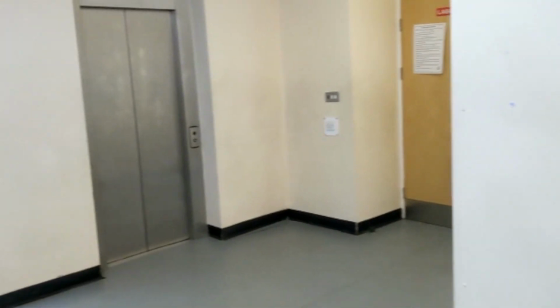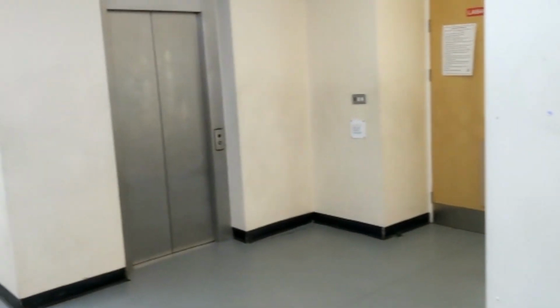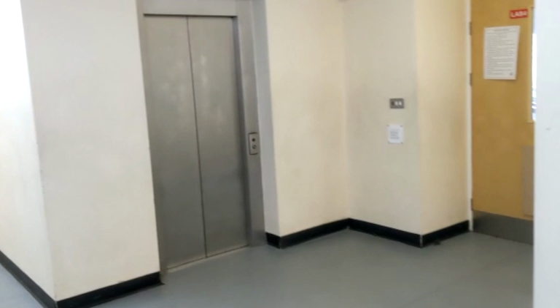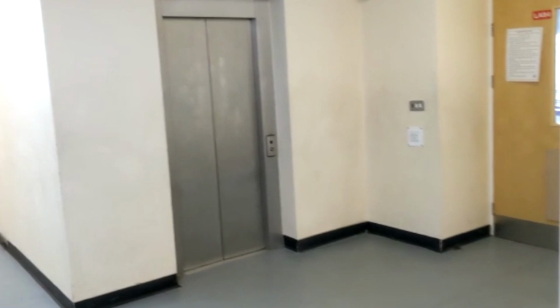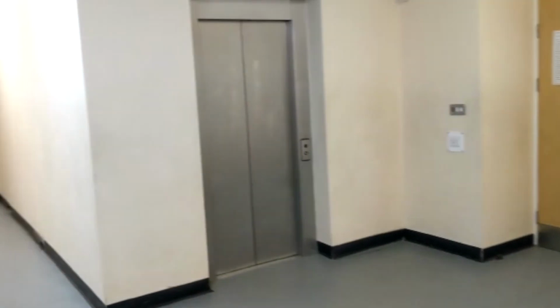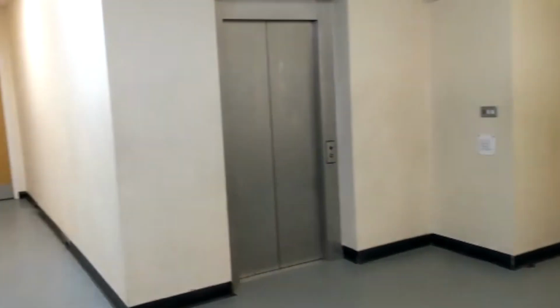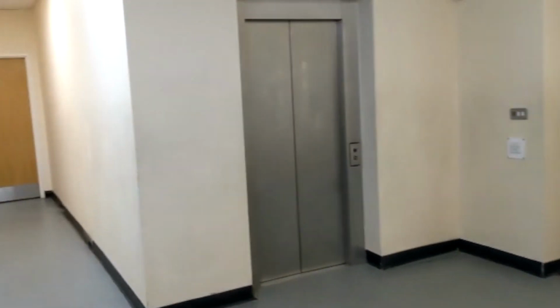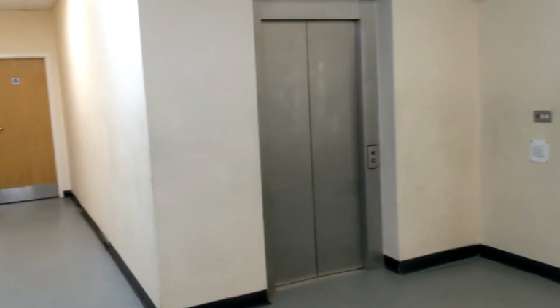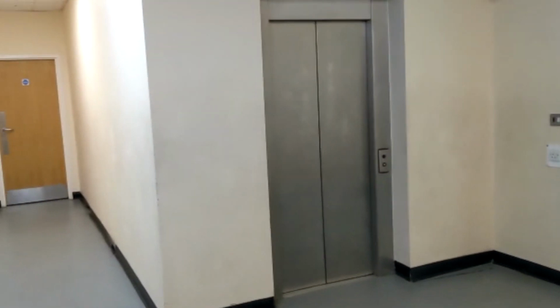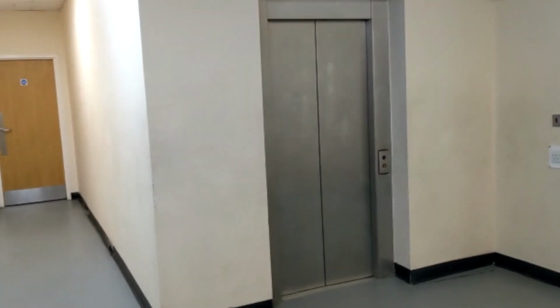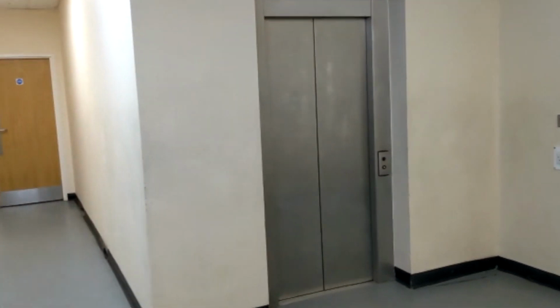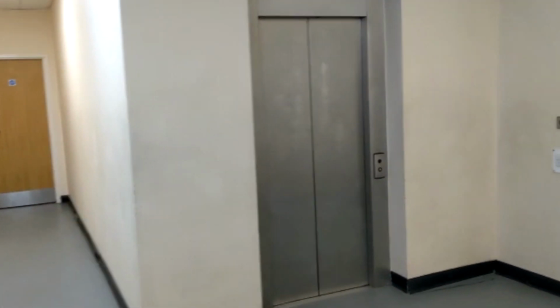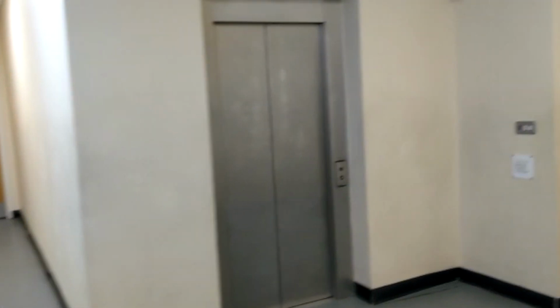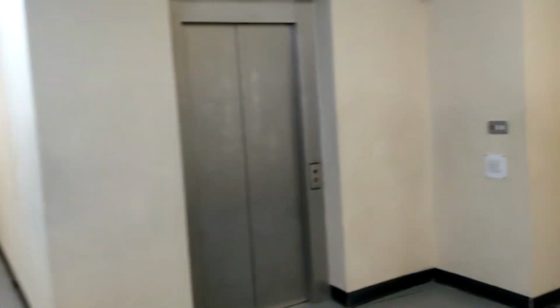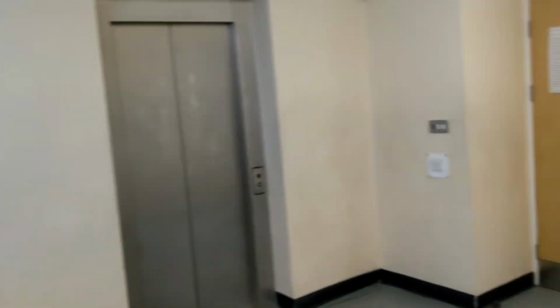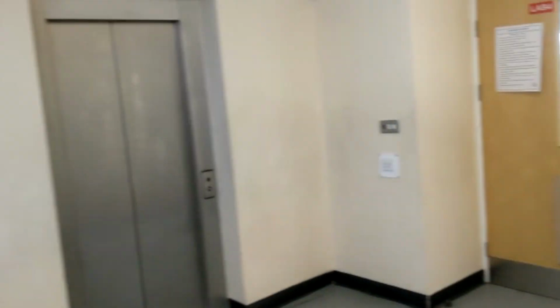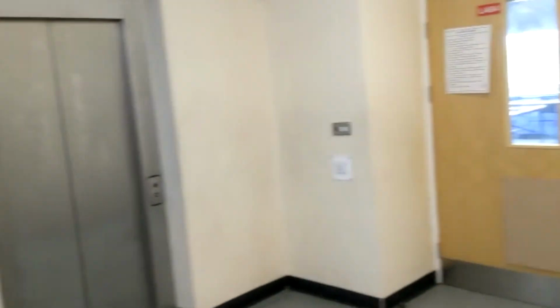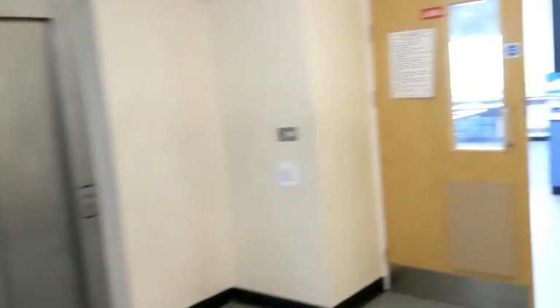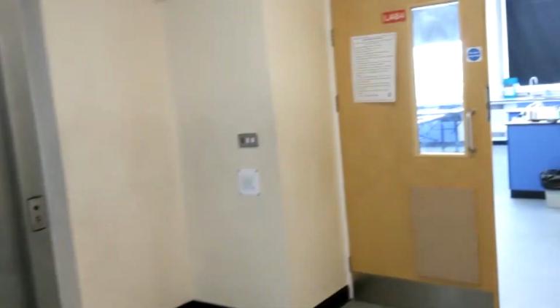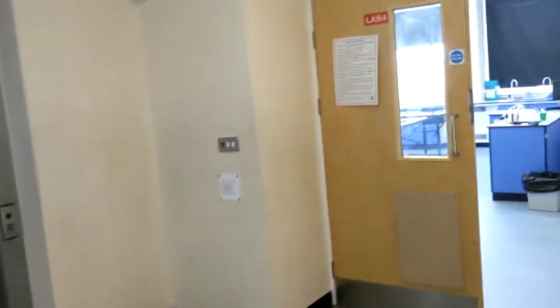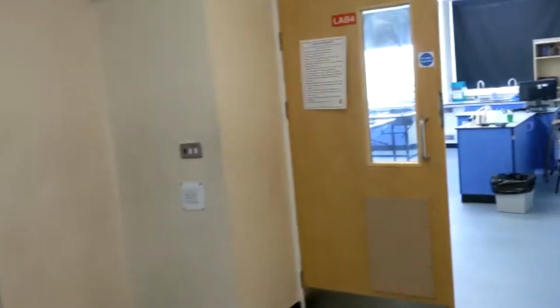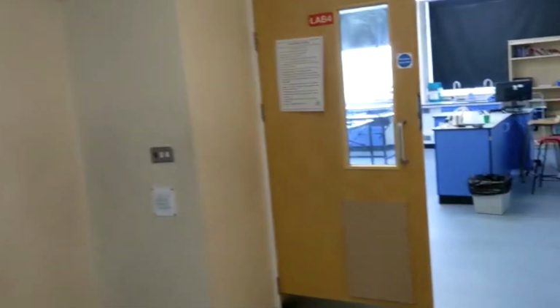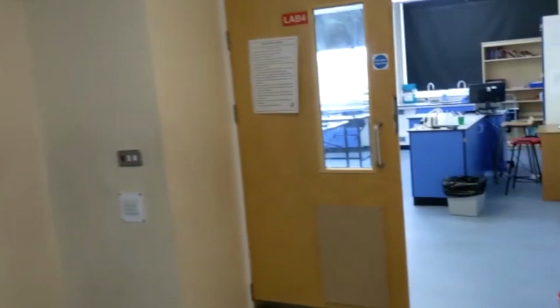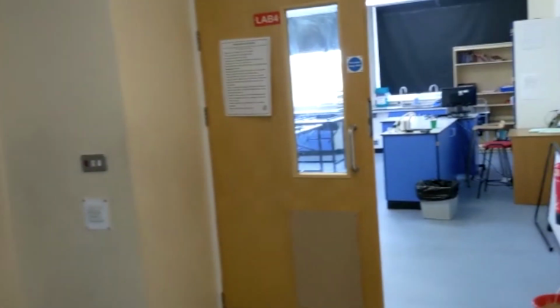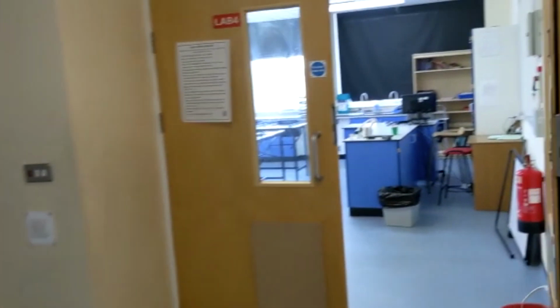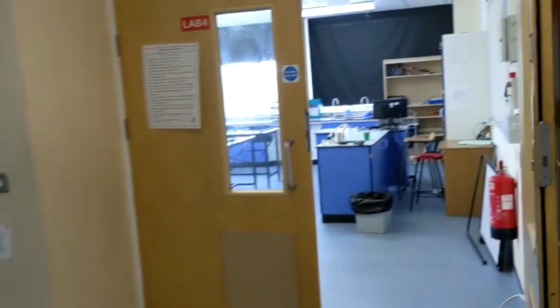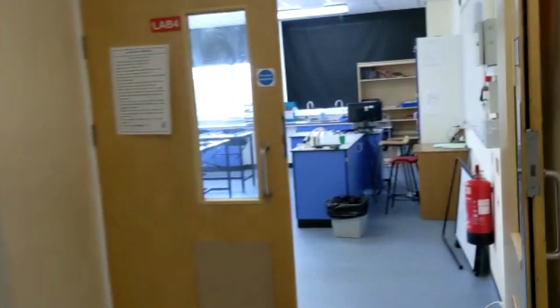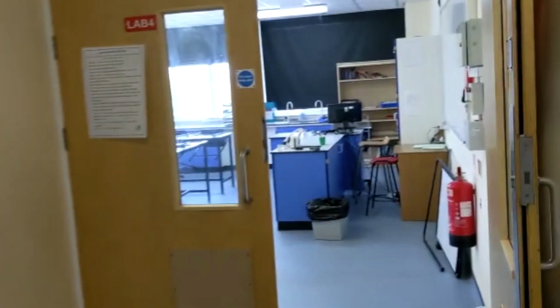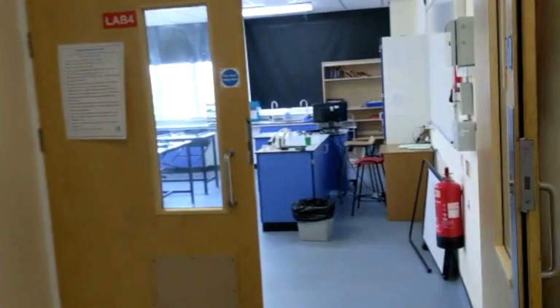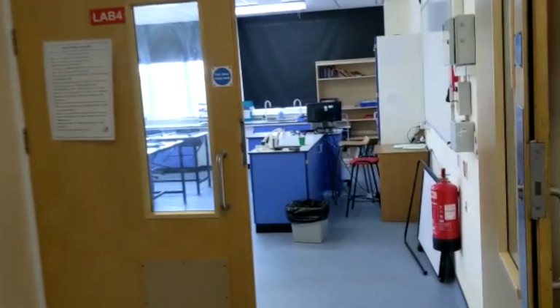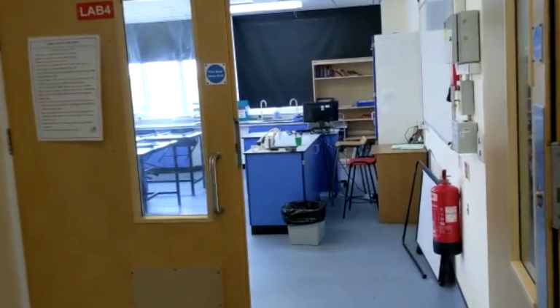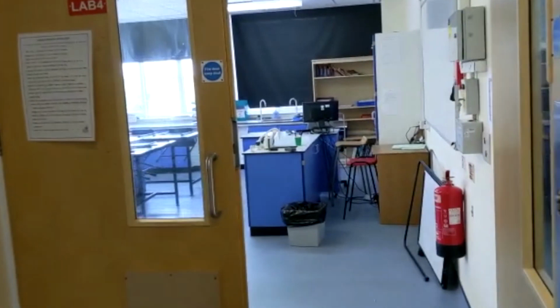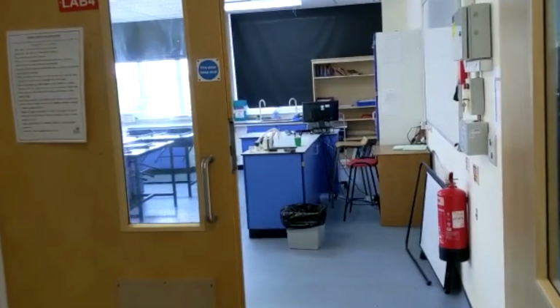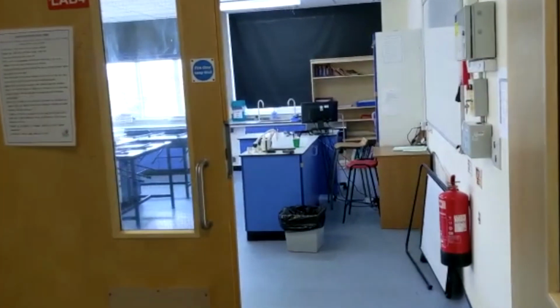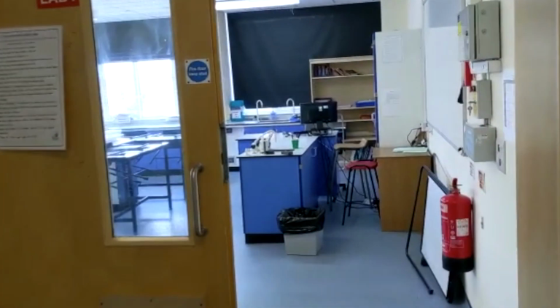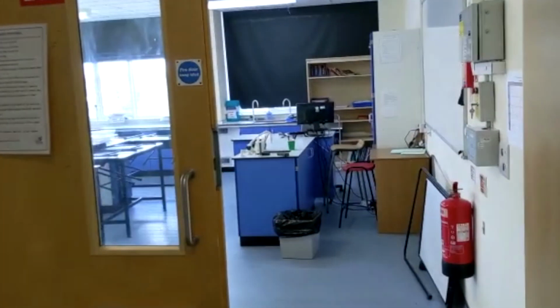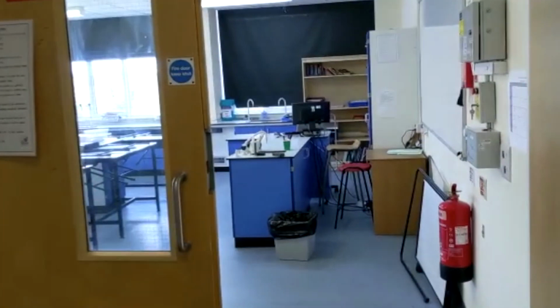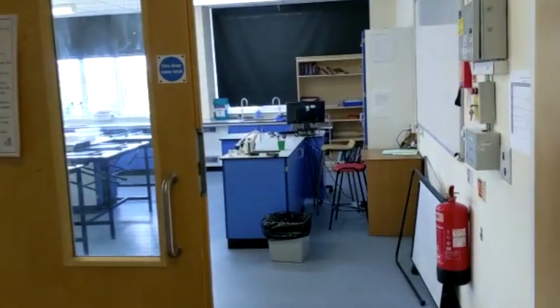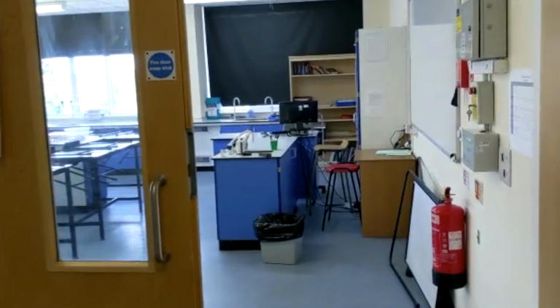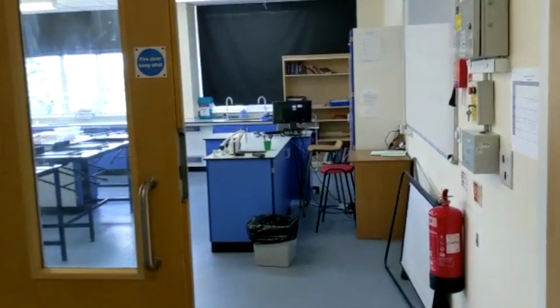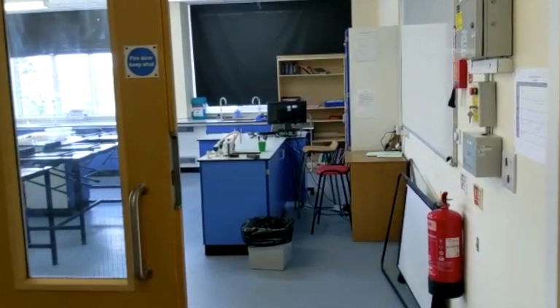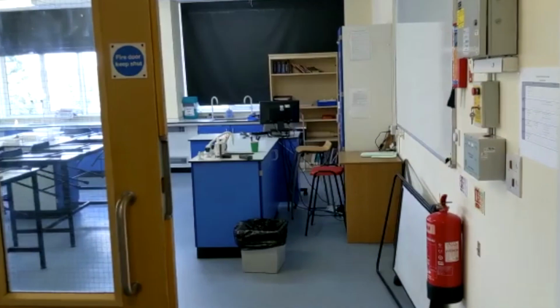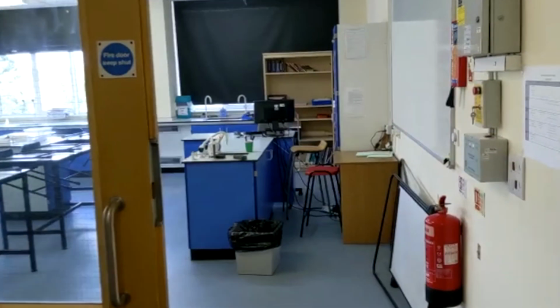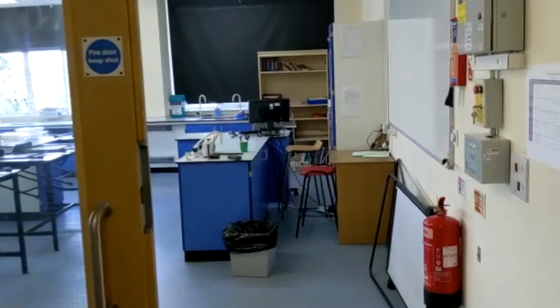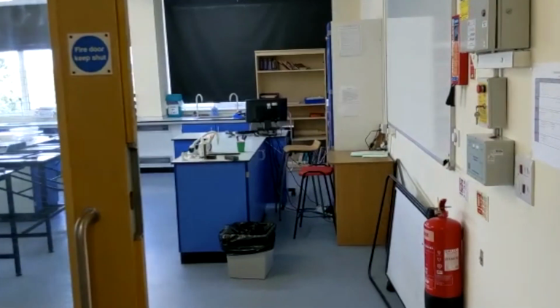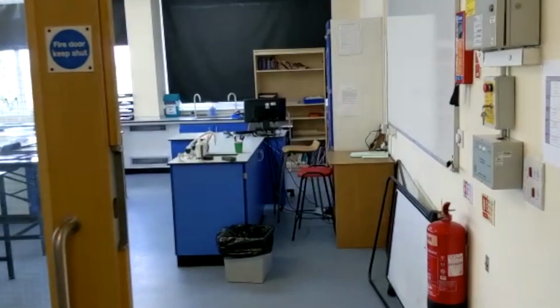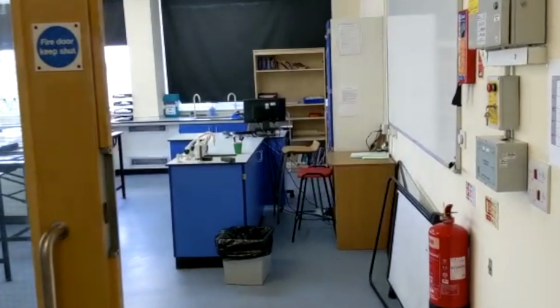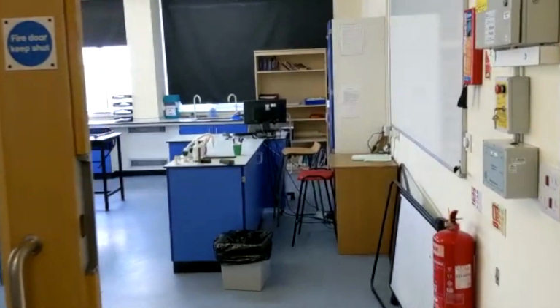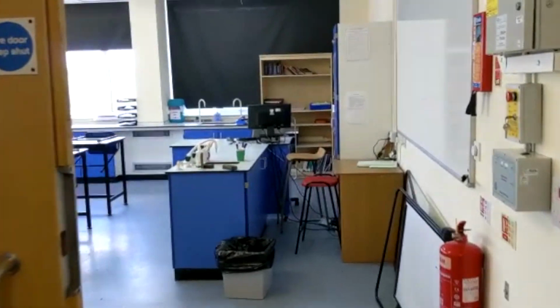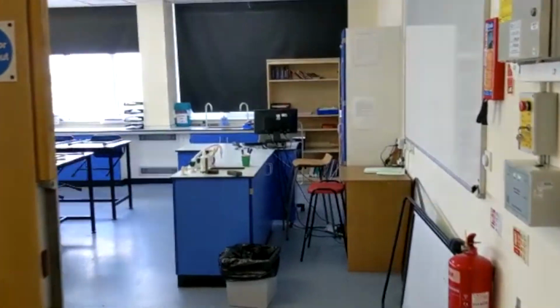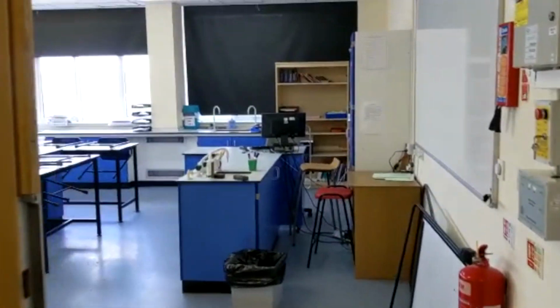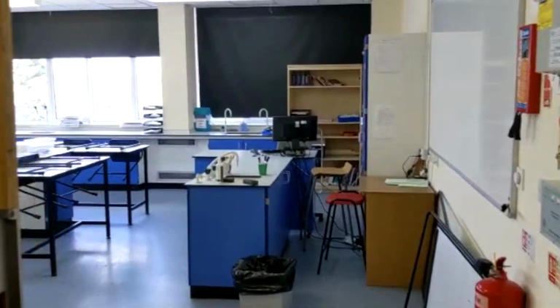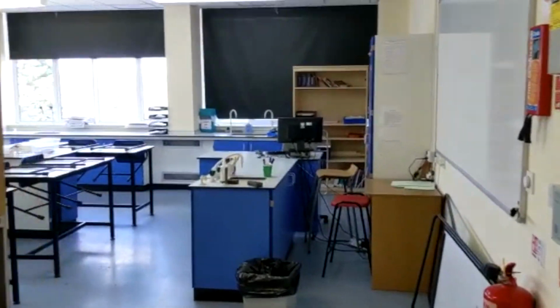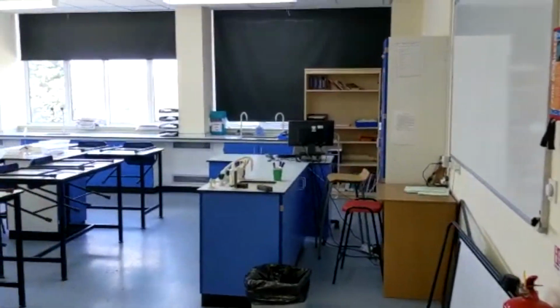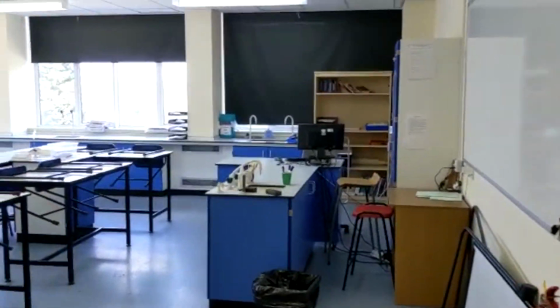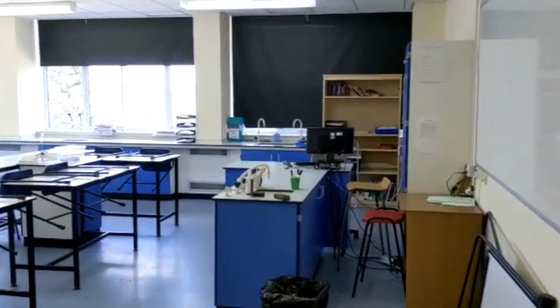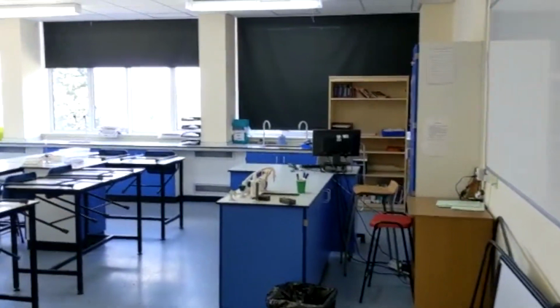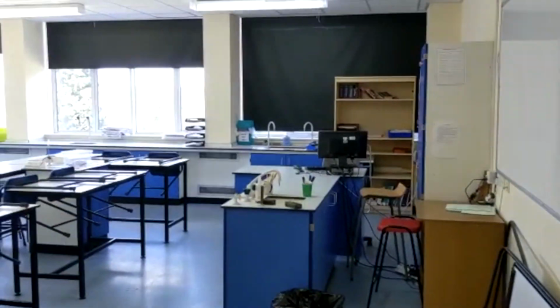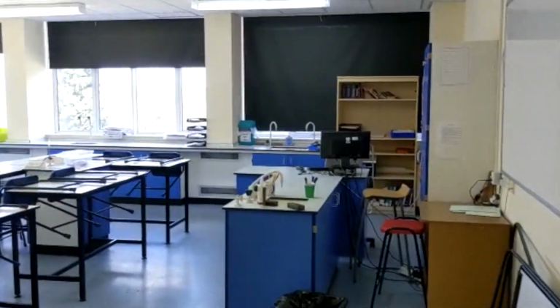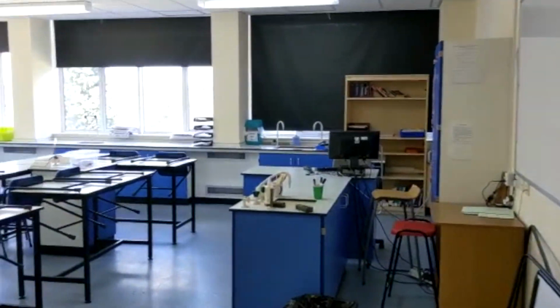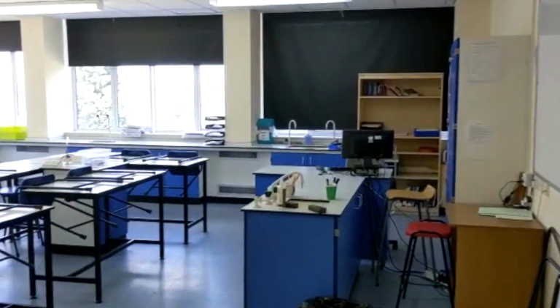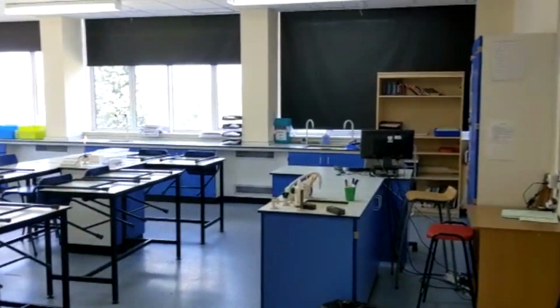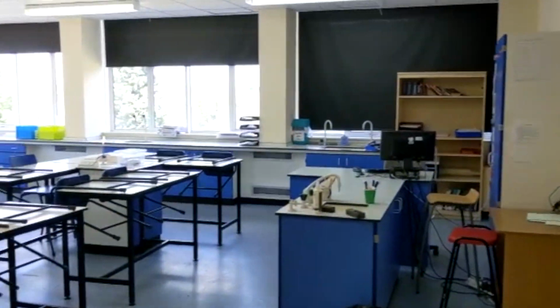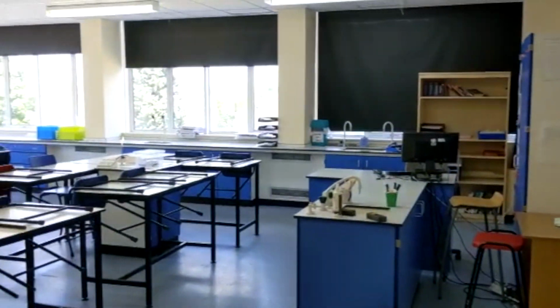You will notice that it's a bit bigger than classrooms for your other subjects. This is because we need space to be able to walk around safely during practical activities.